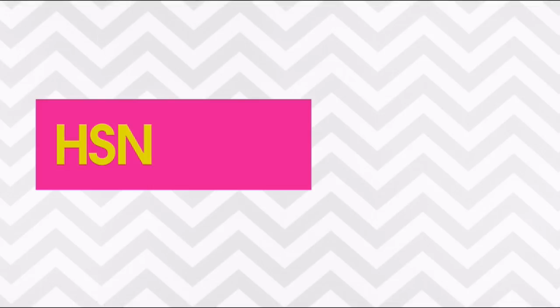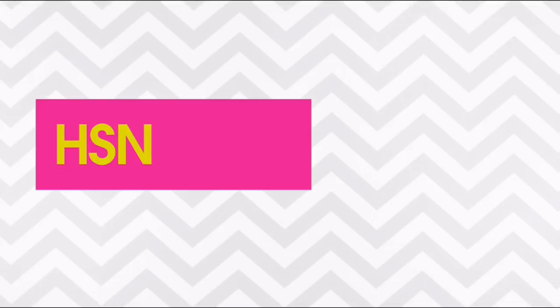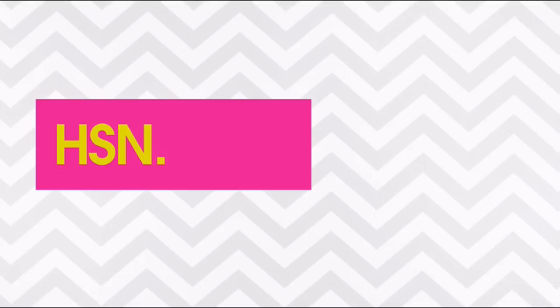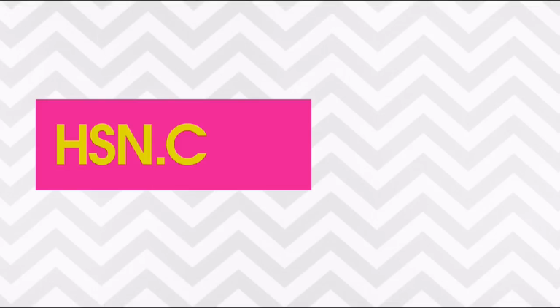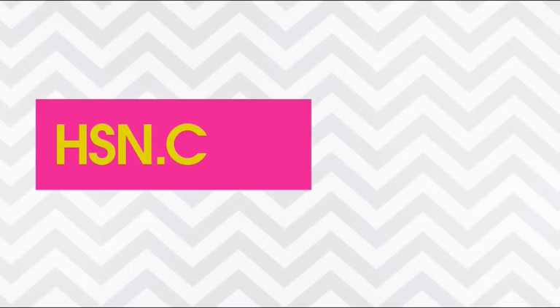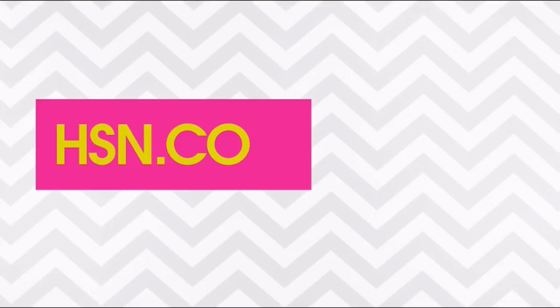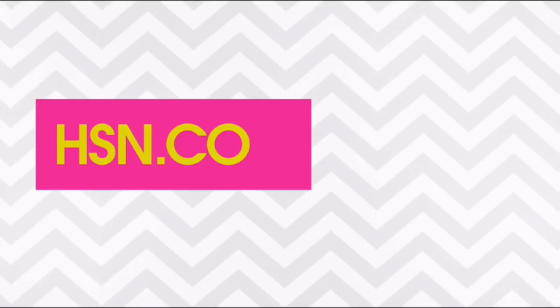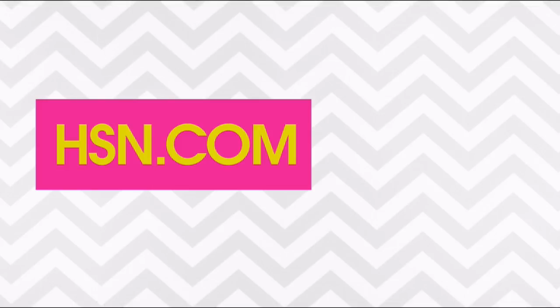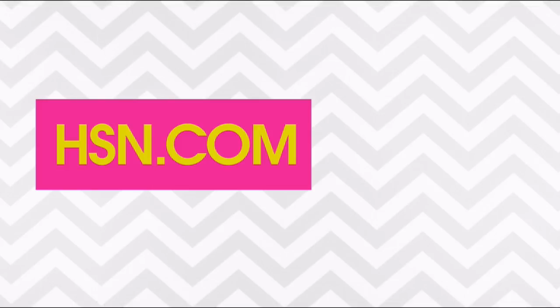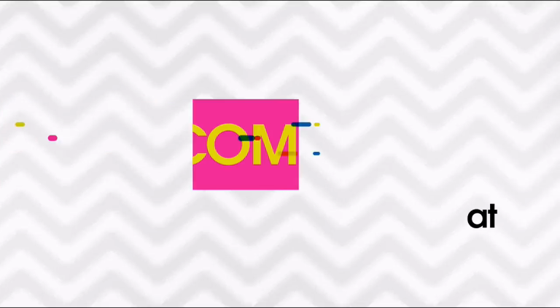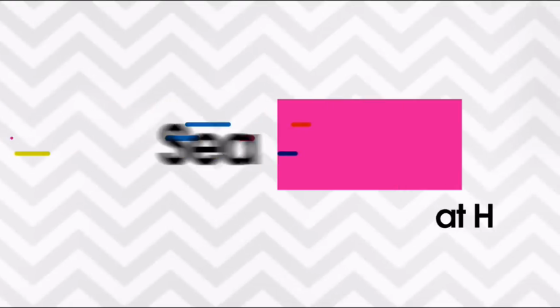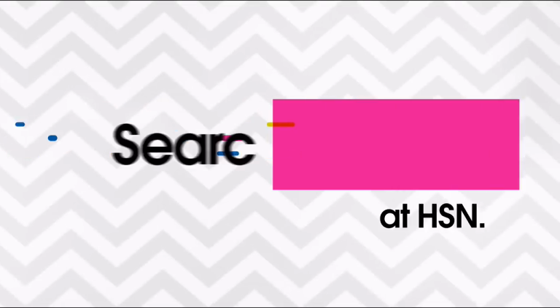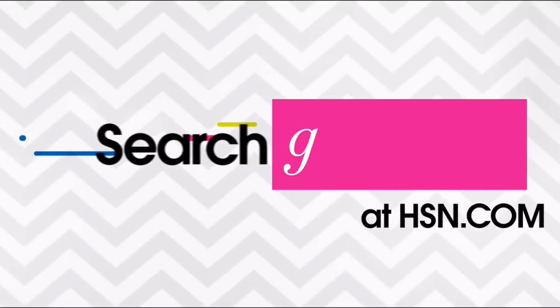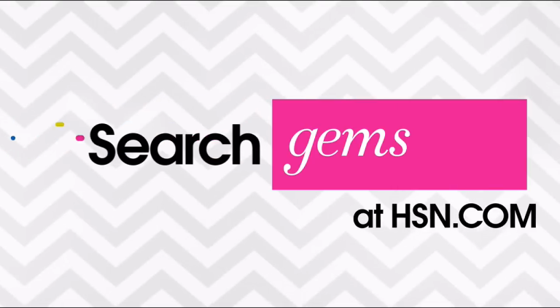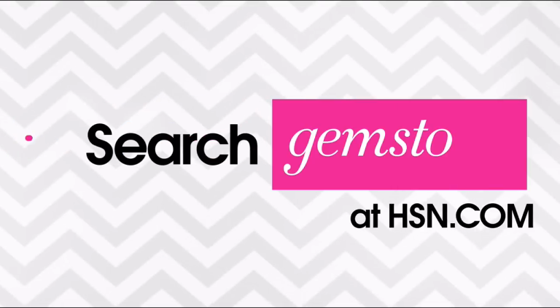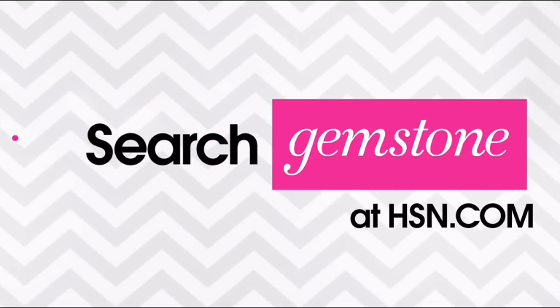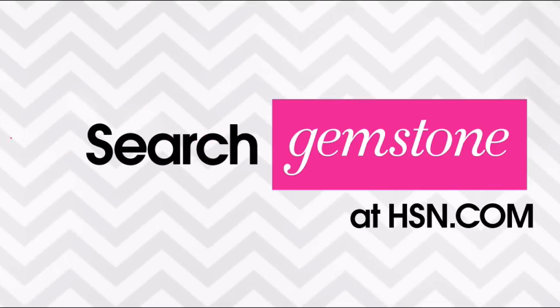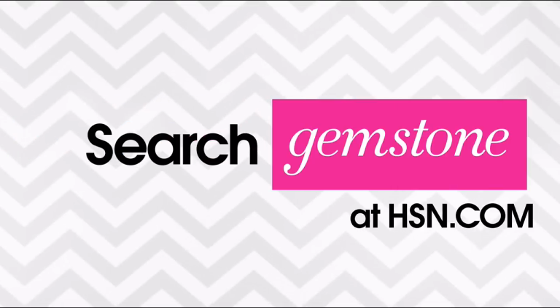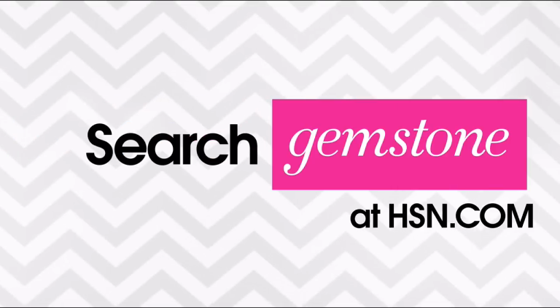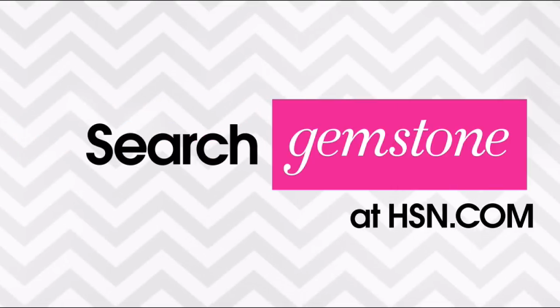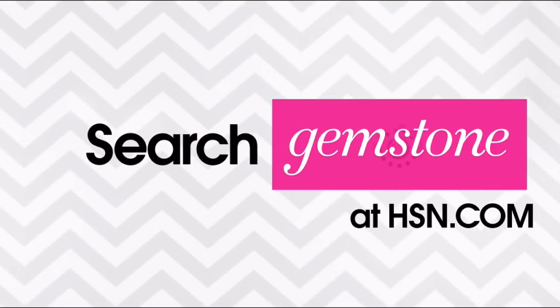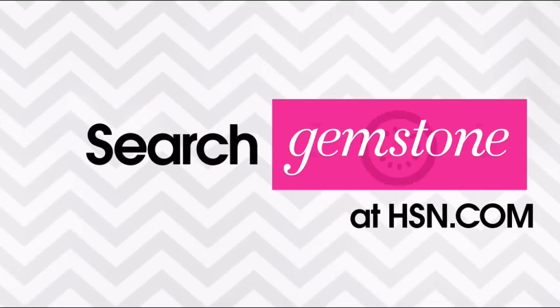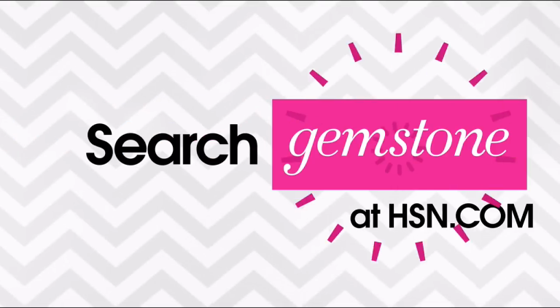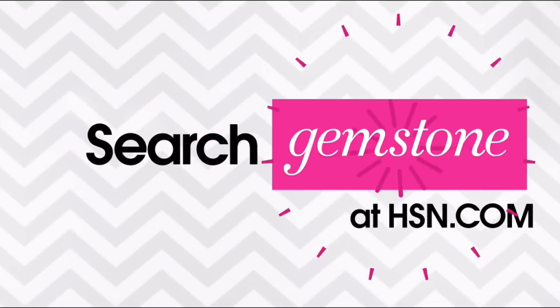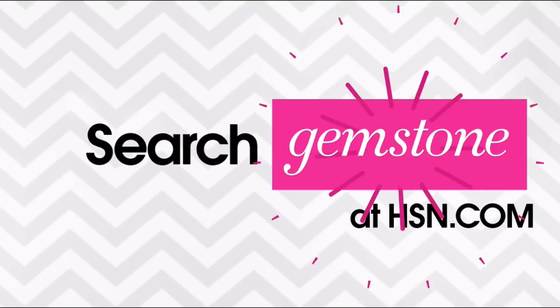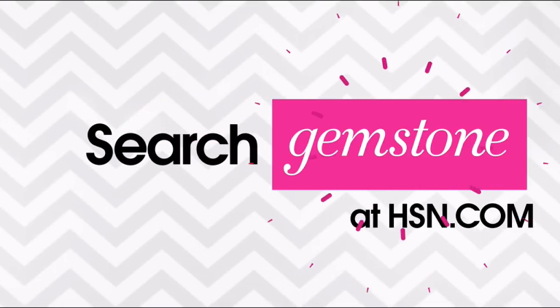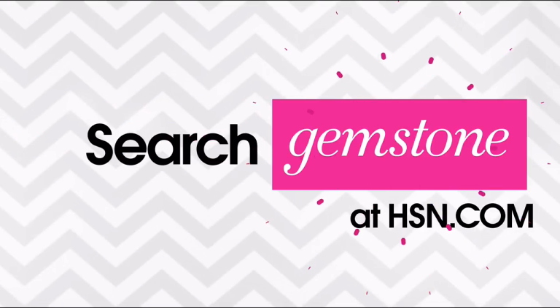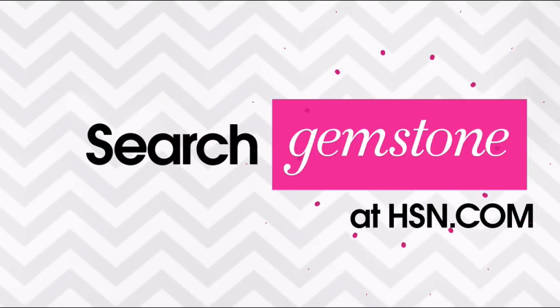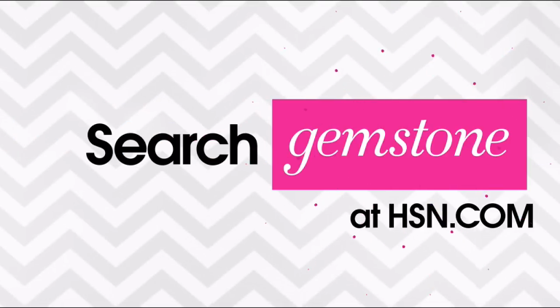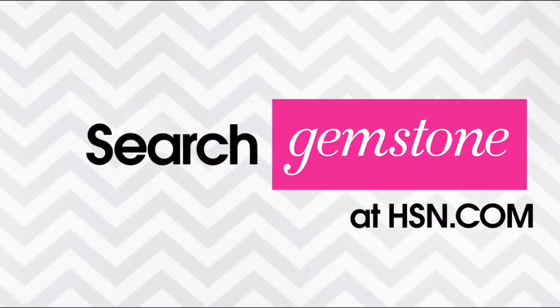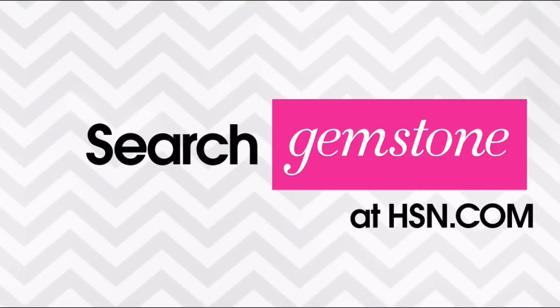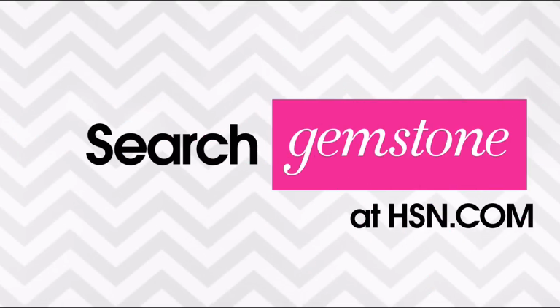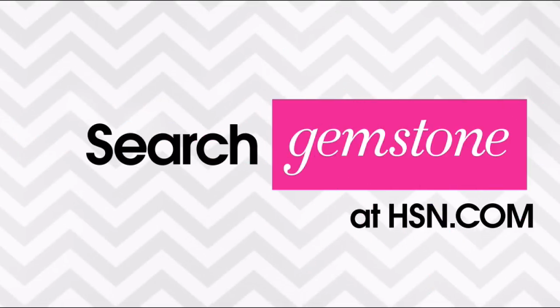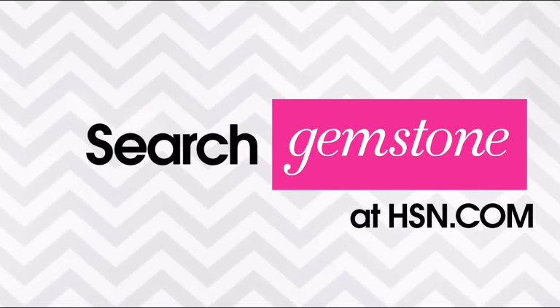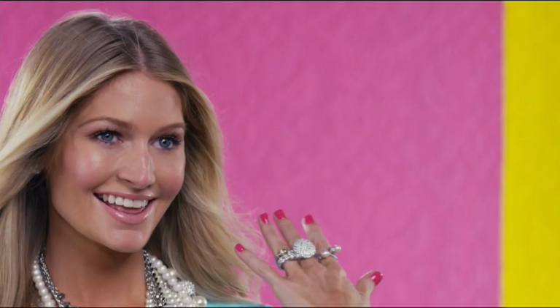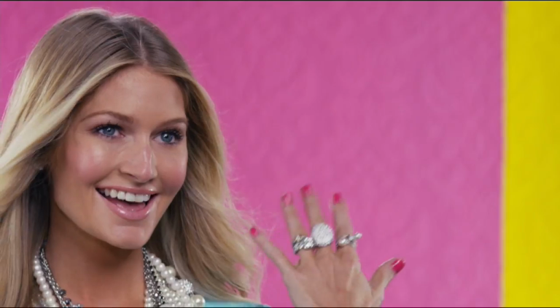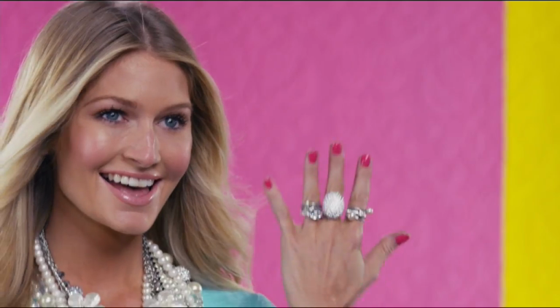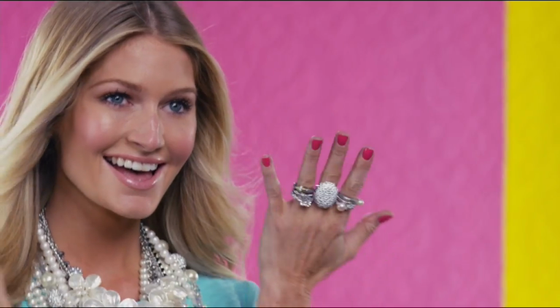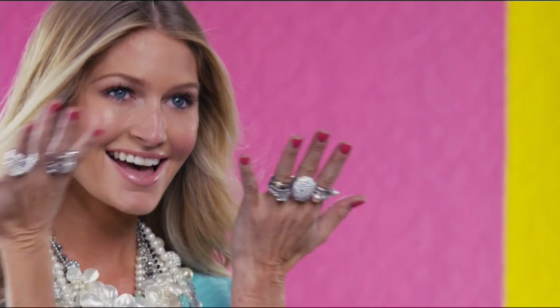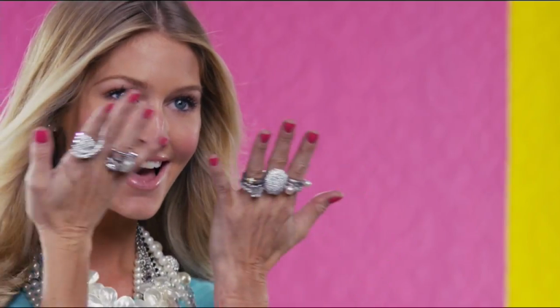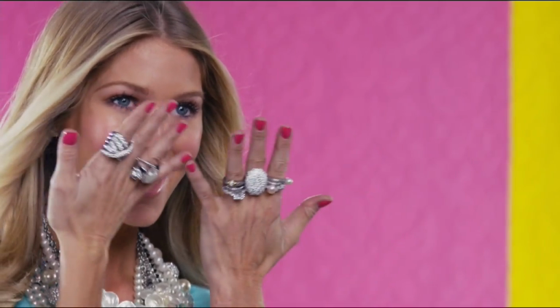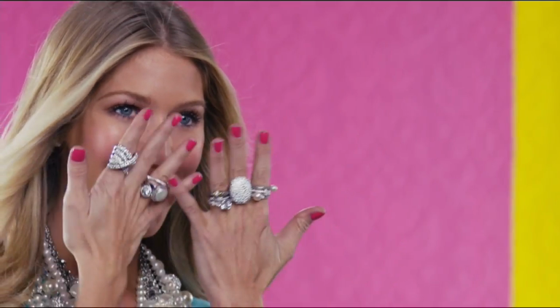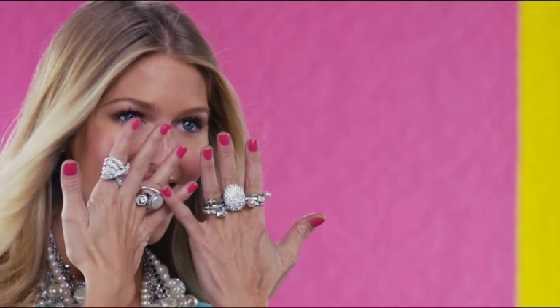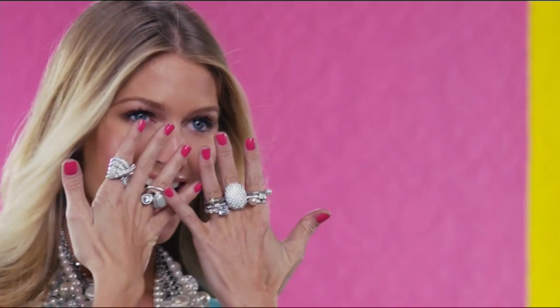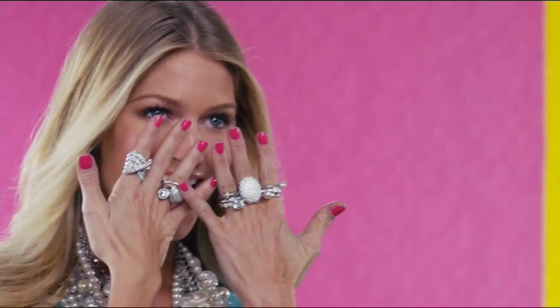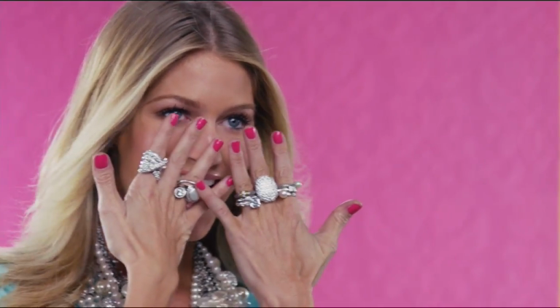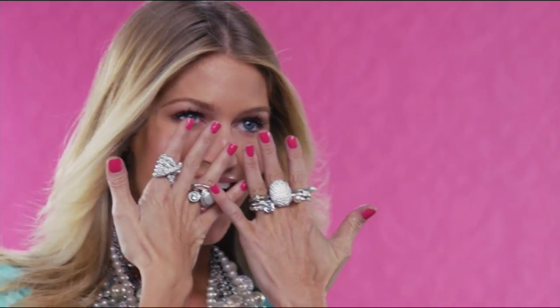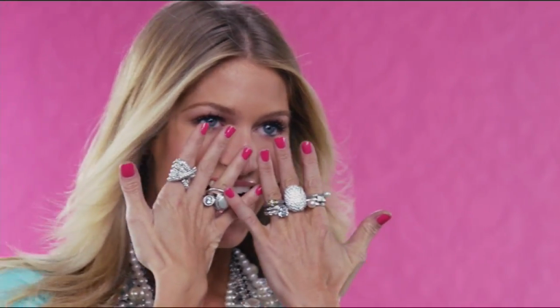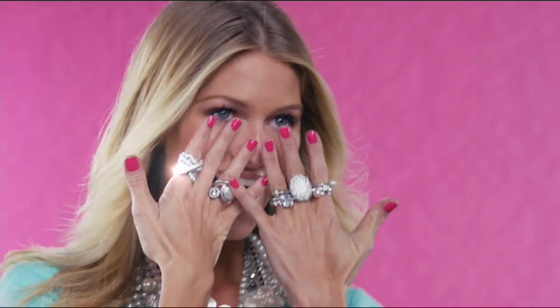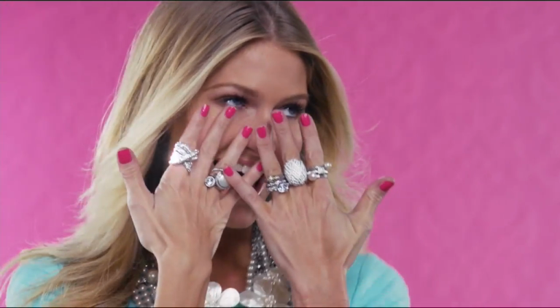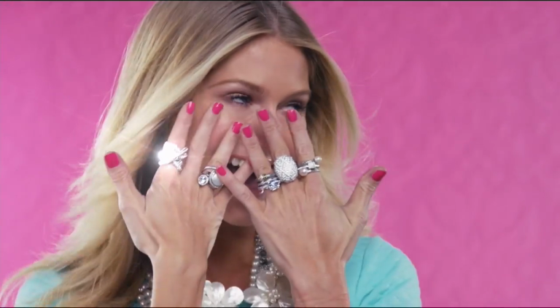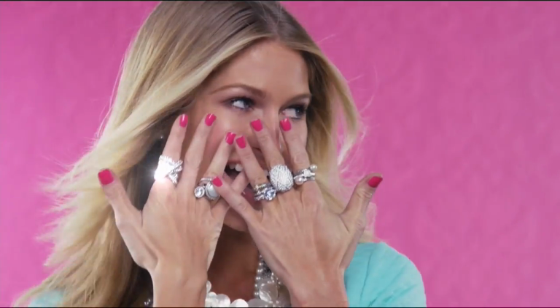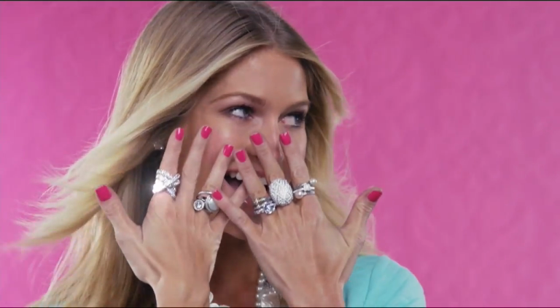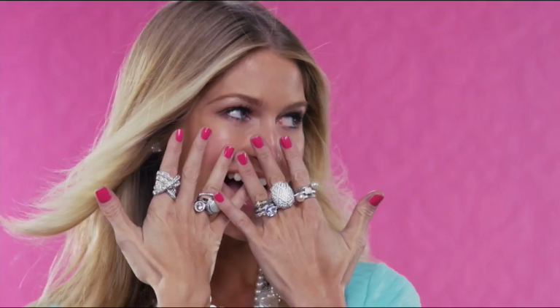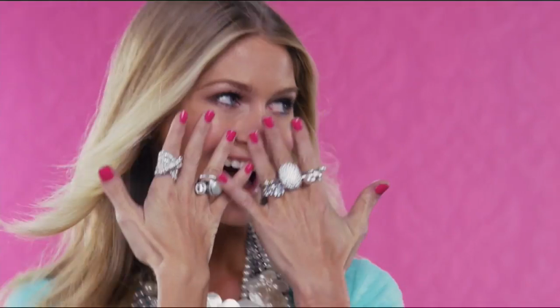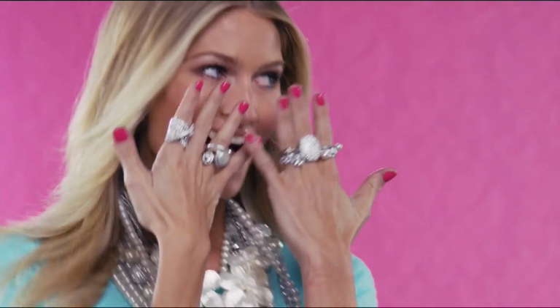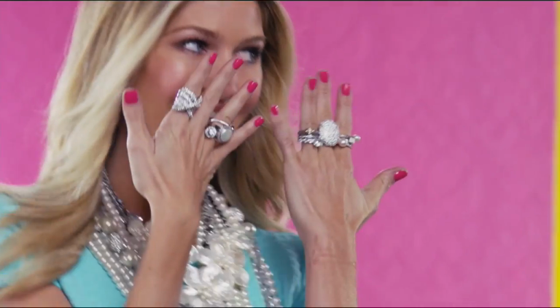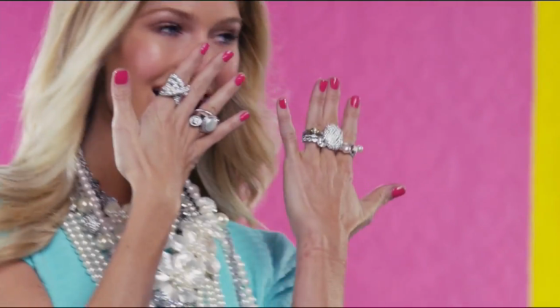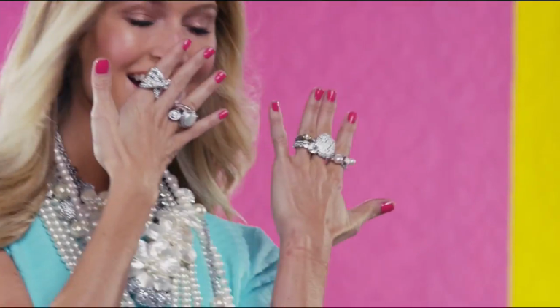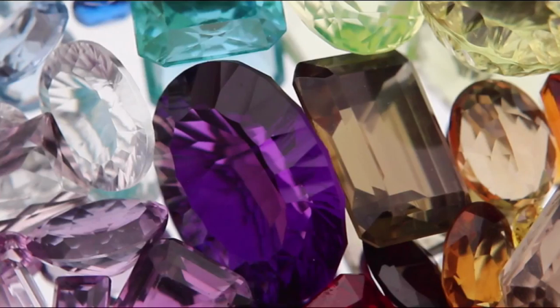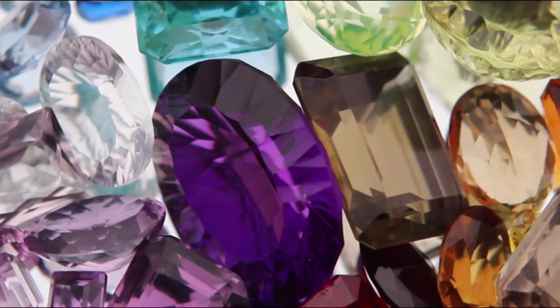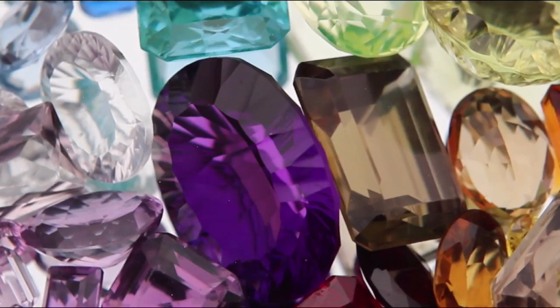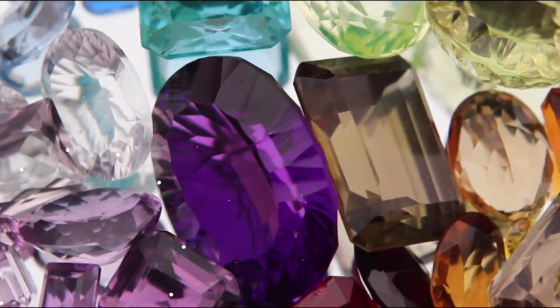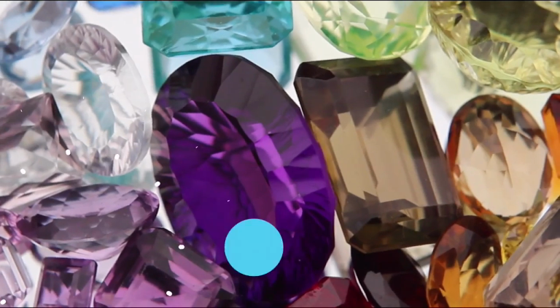Visit hsn.com and search gemstone guide to see our gemstone enhancement chart.